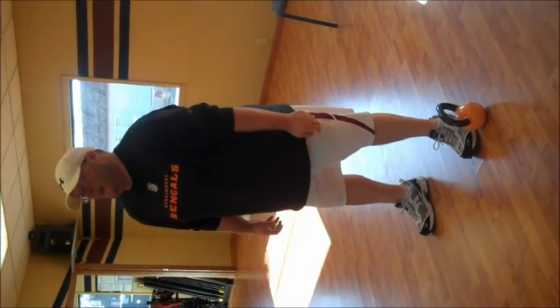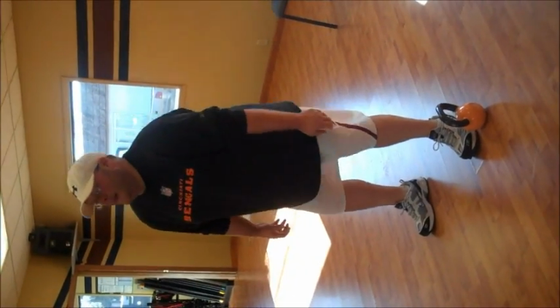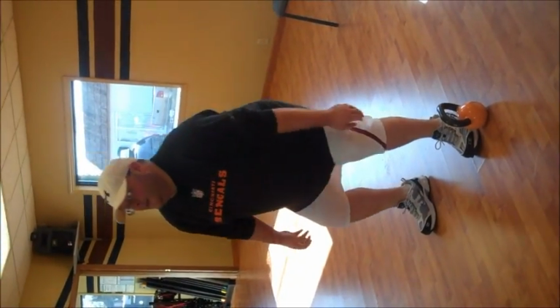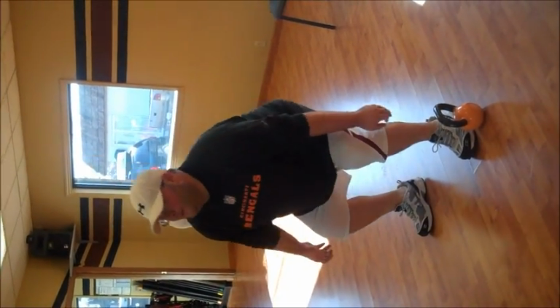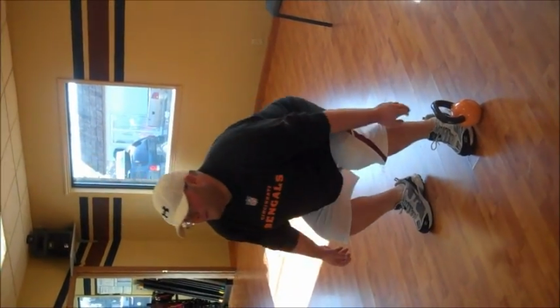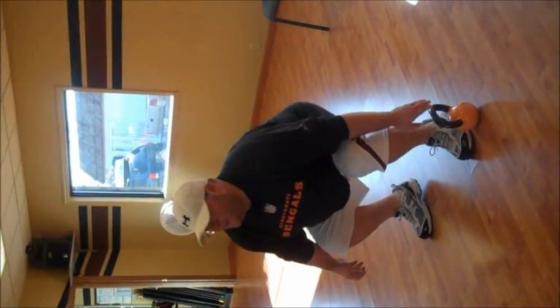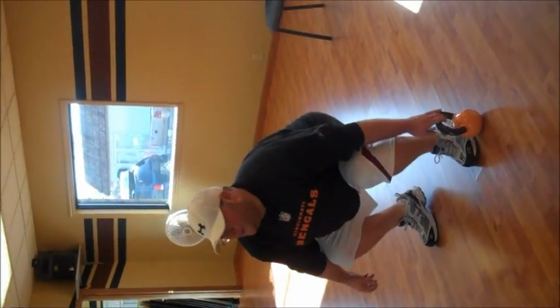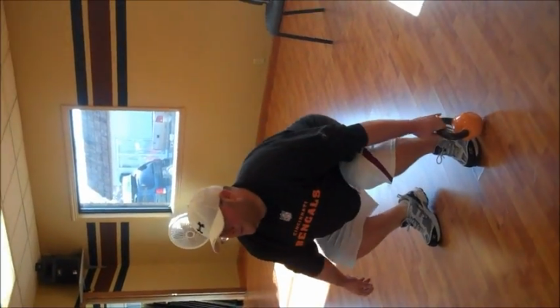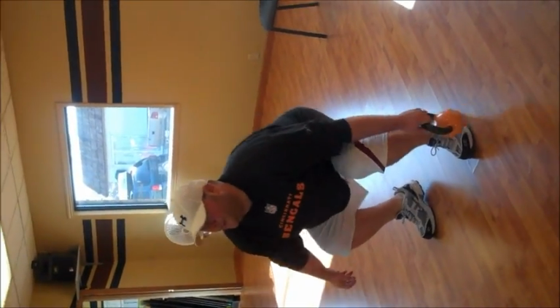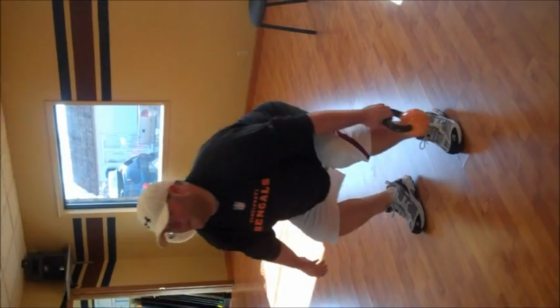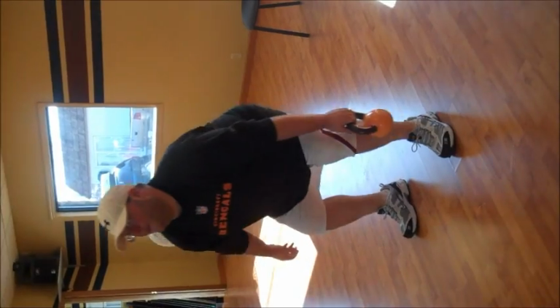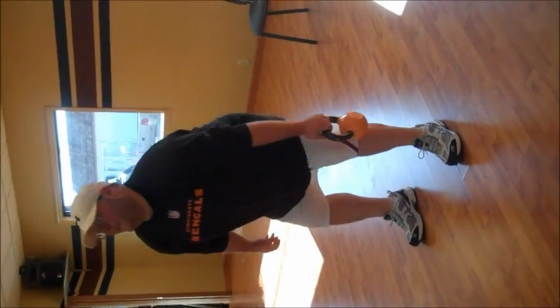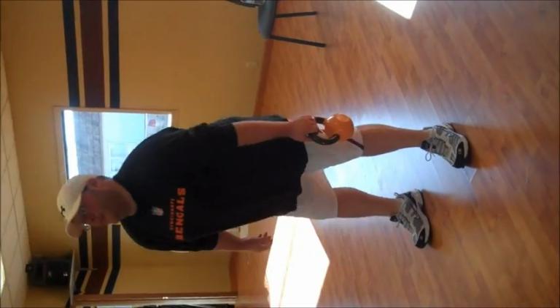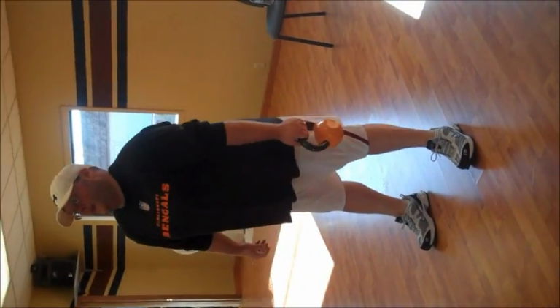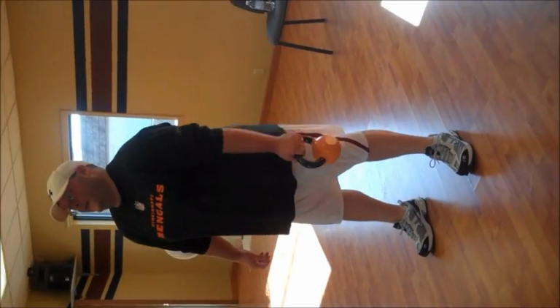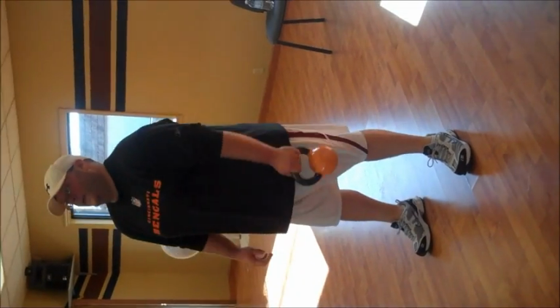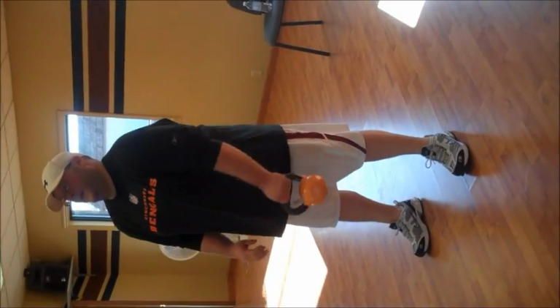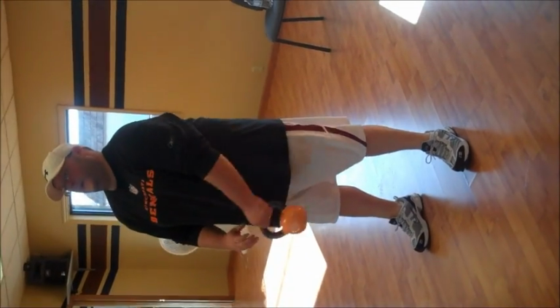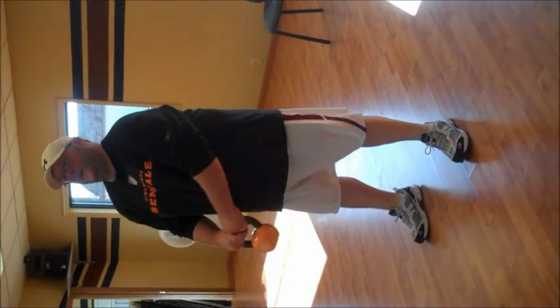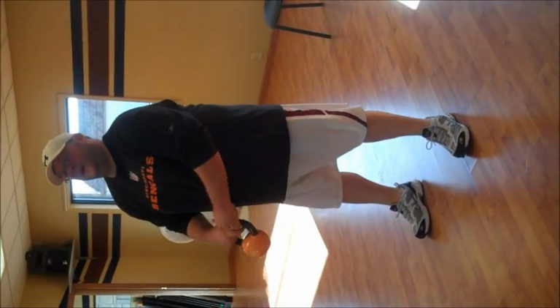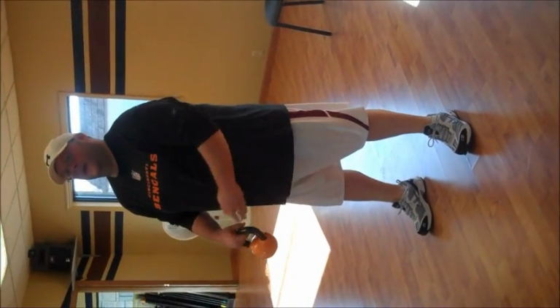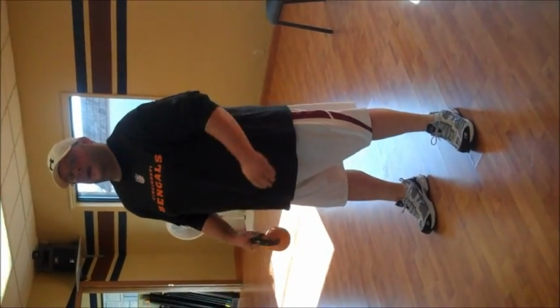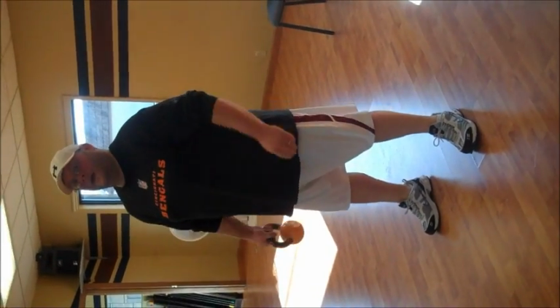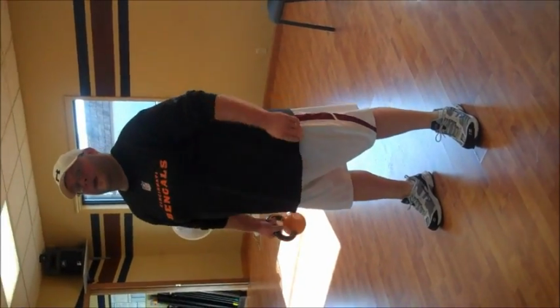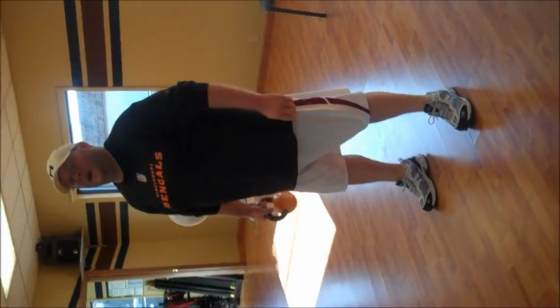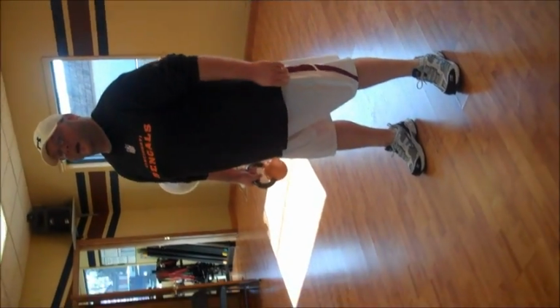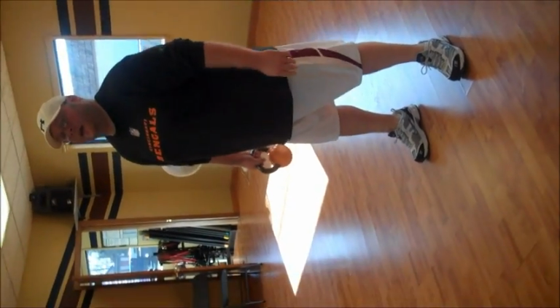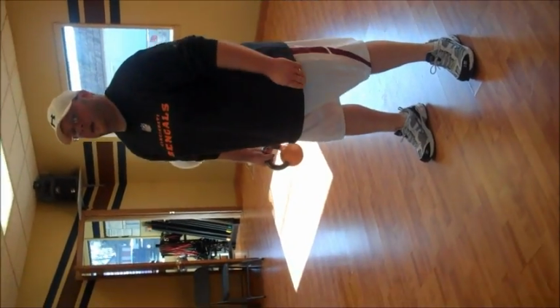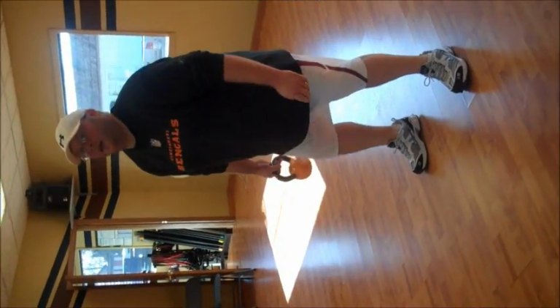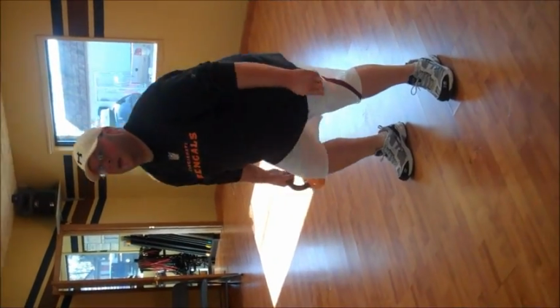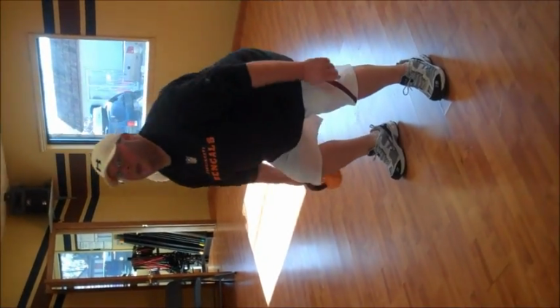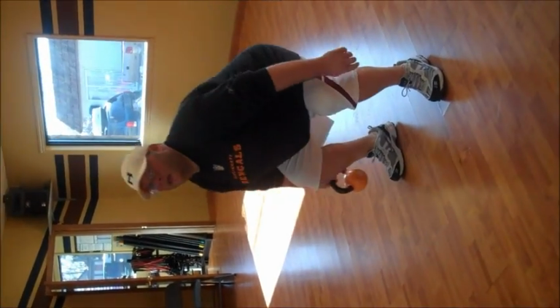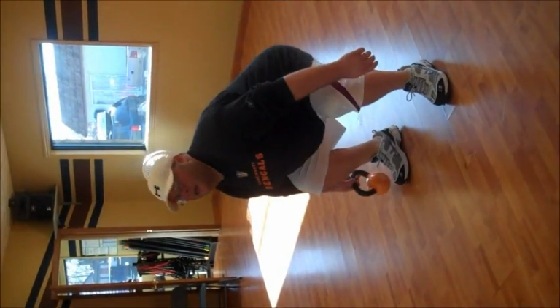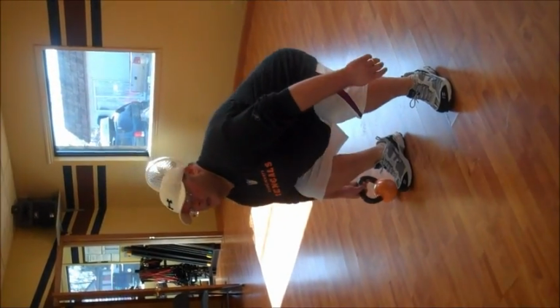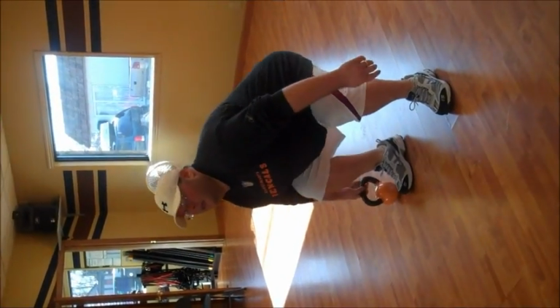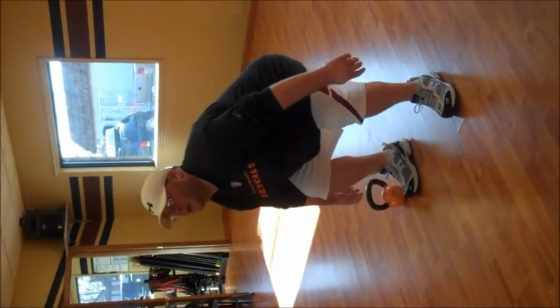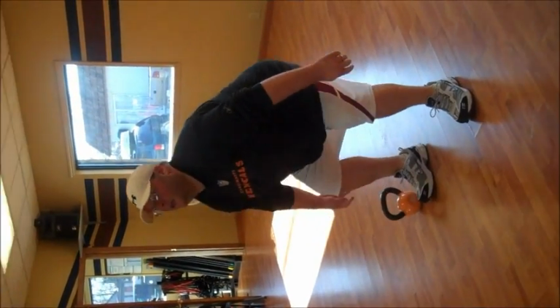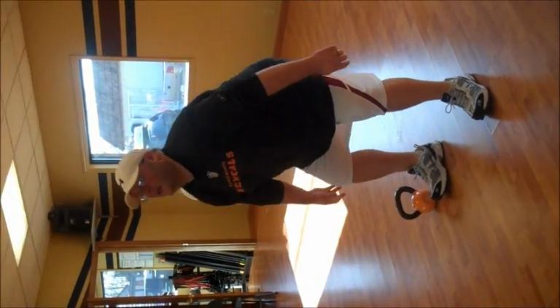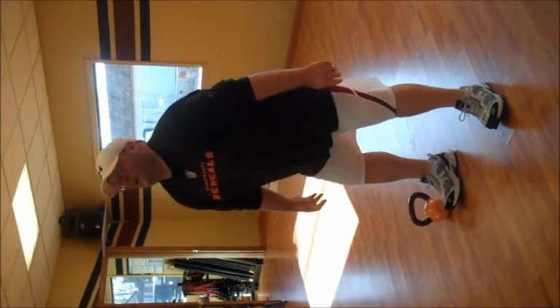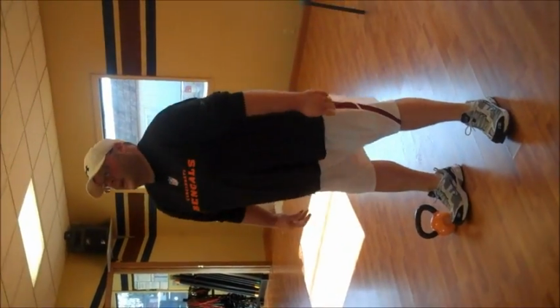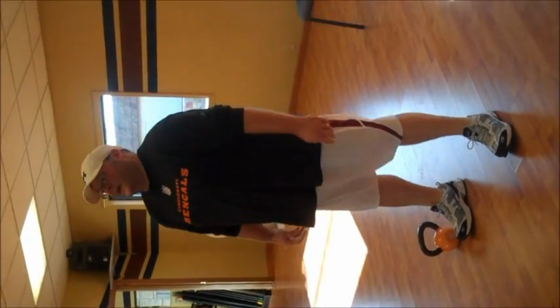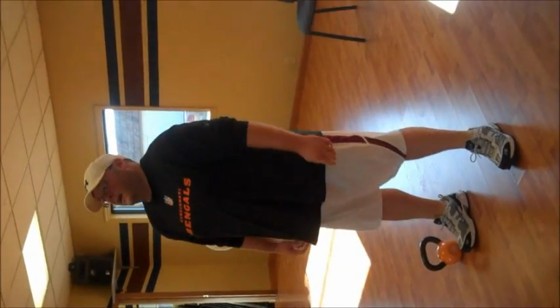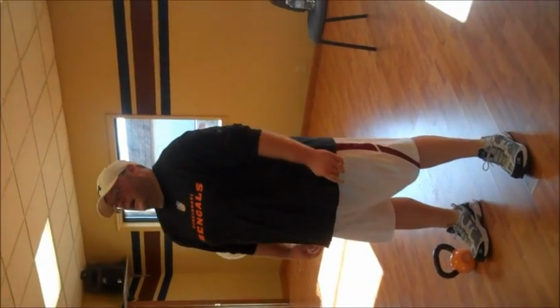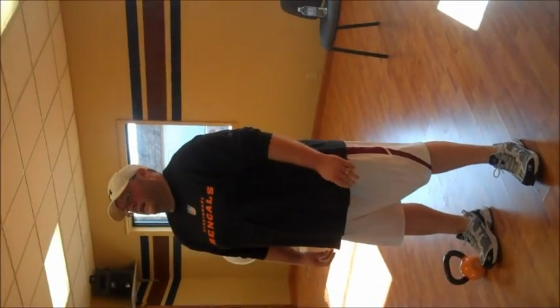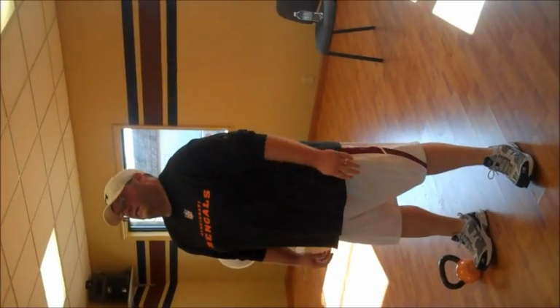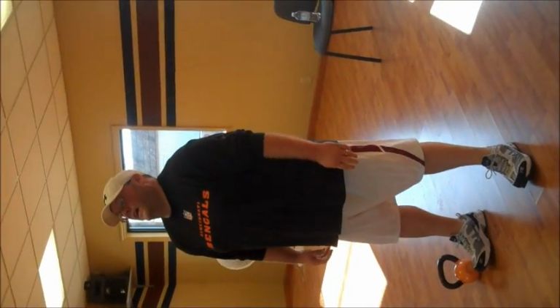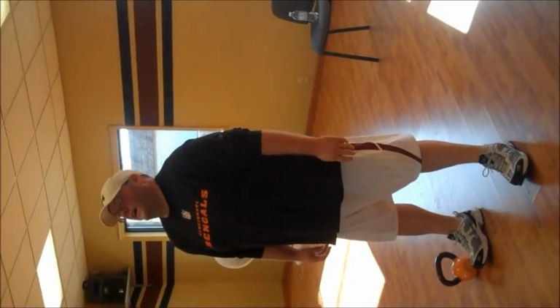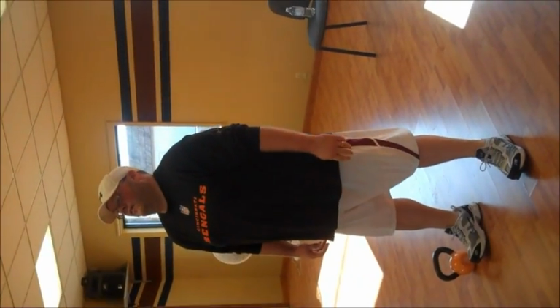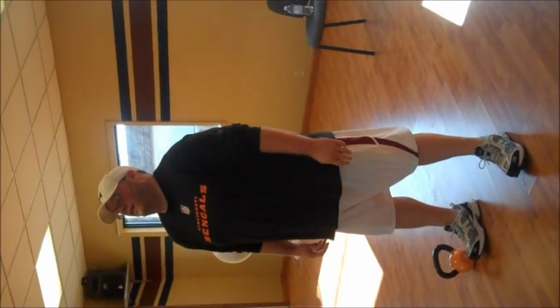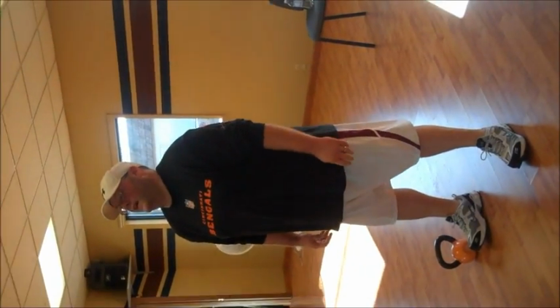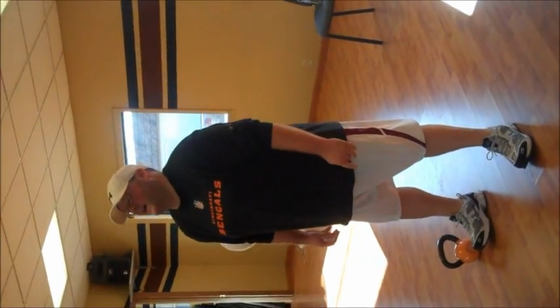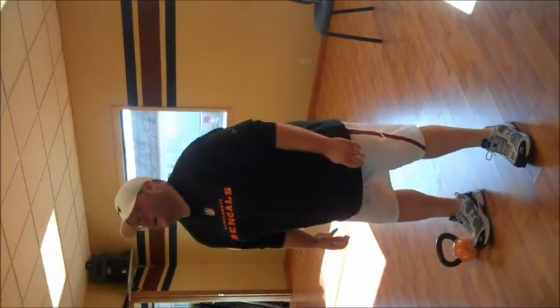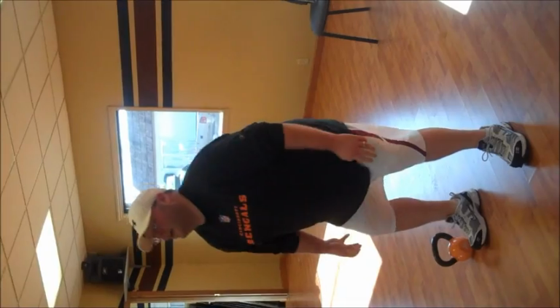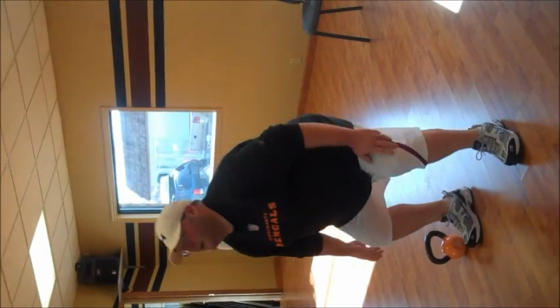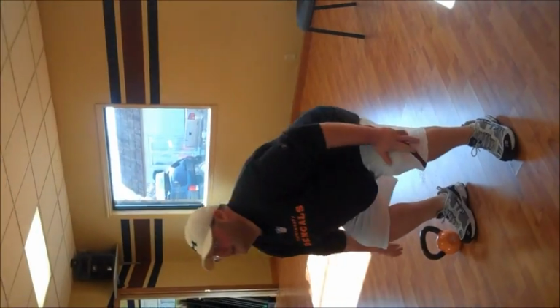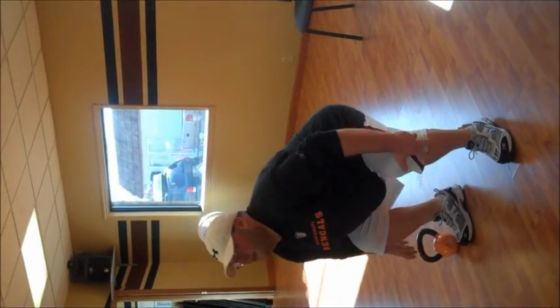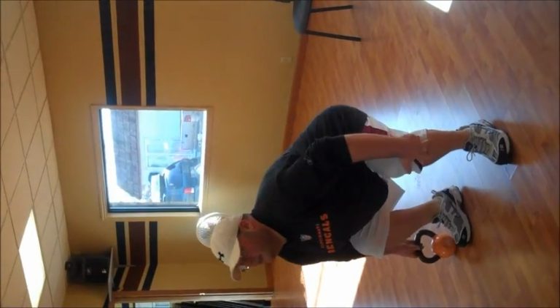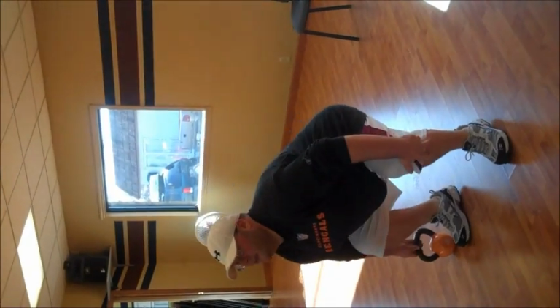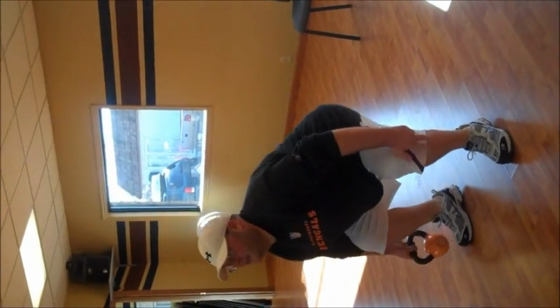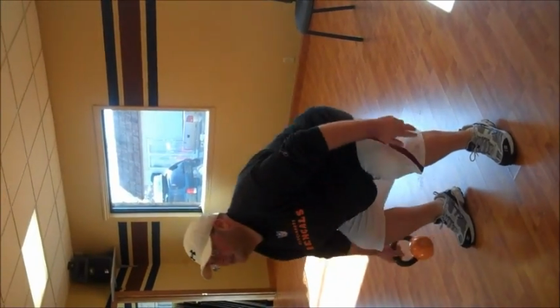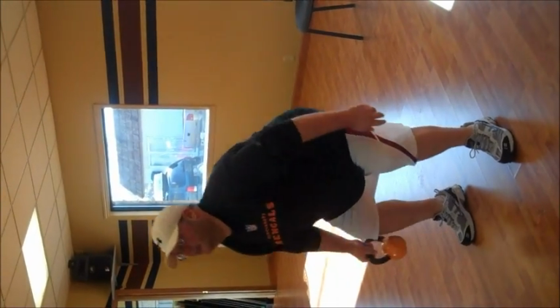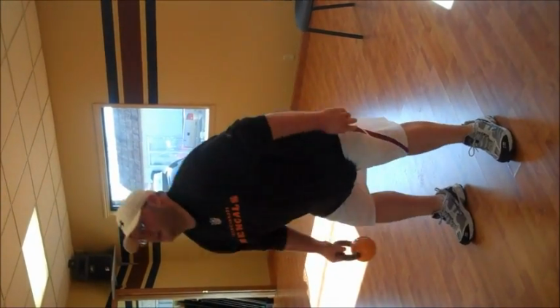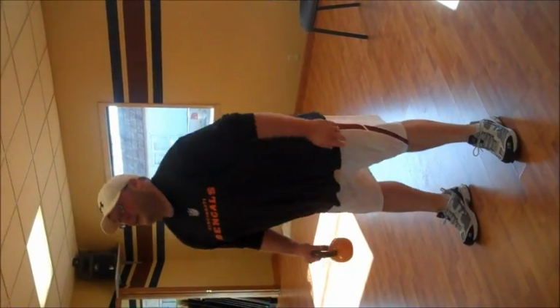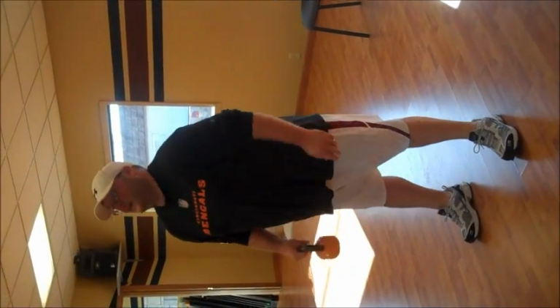Jeremy, what day is it? Day five. Day five, and he is rocking.